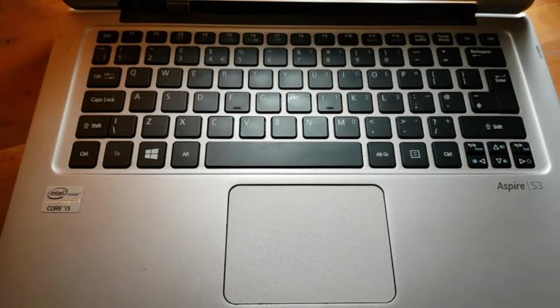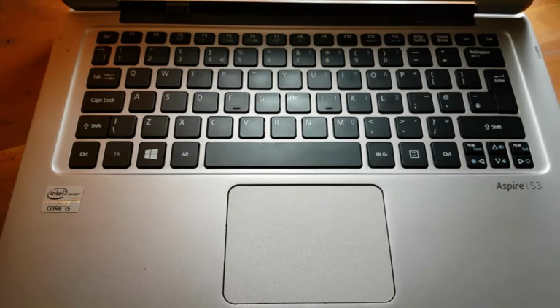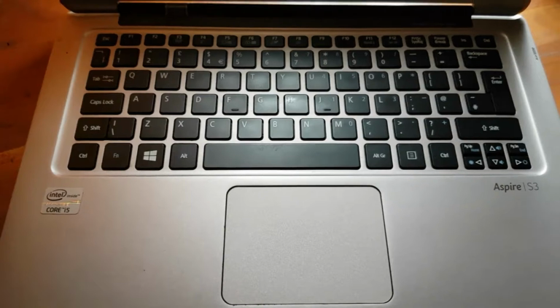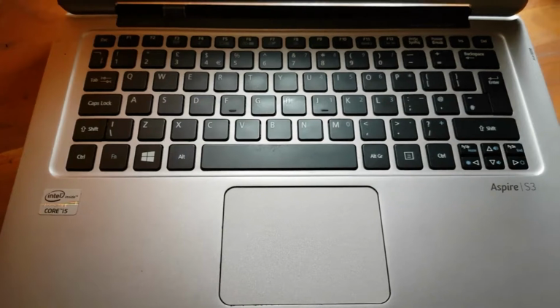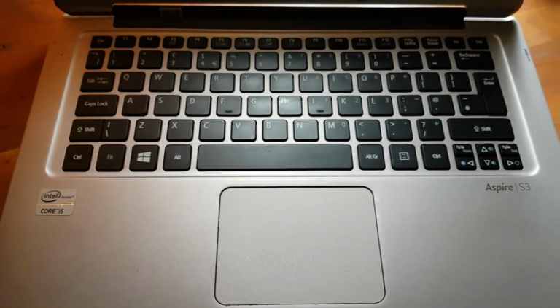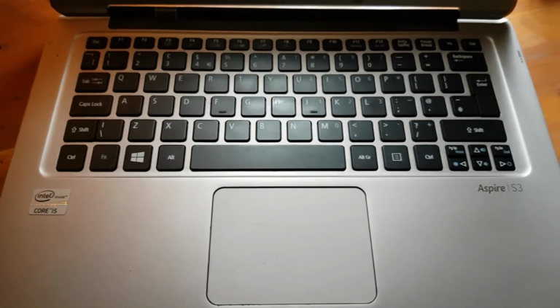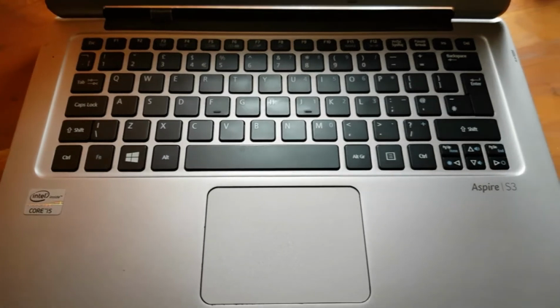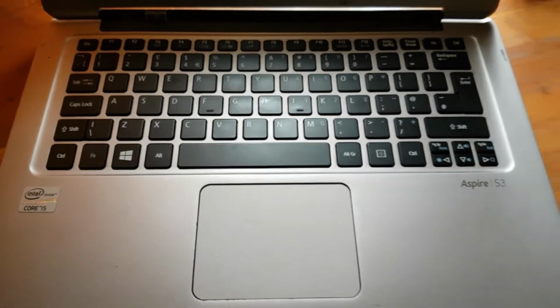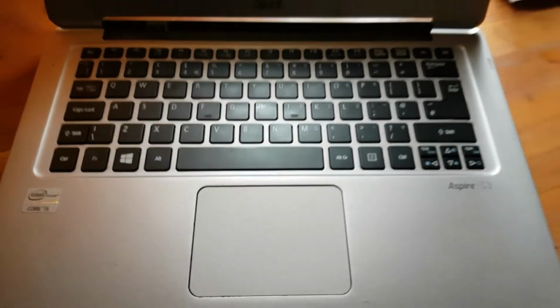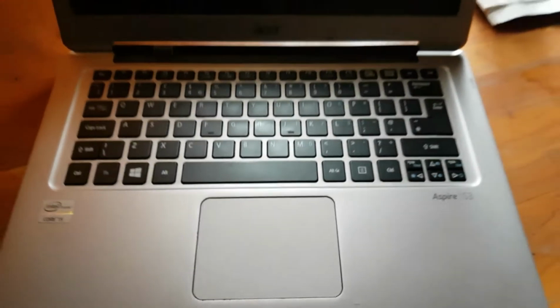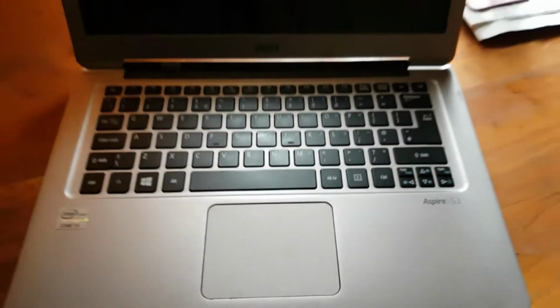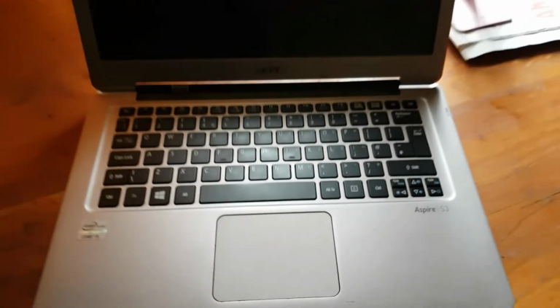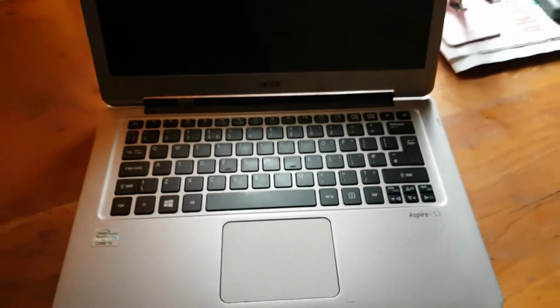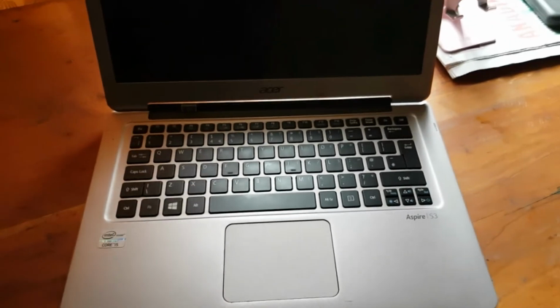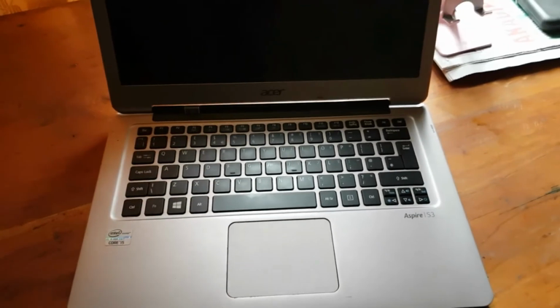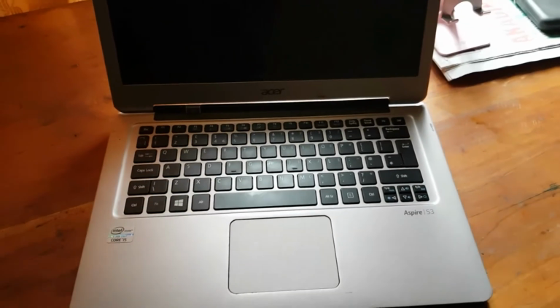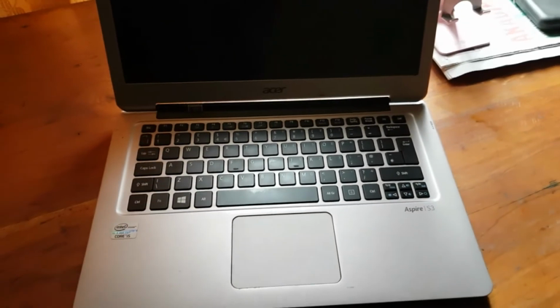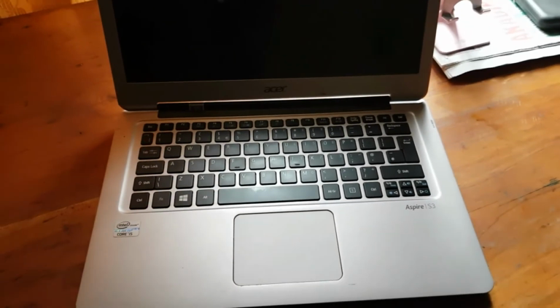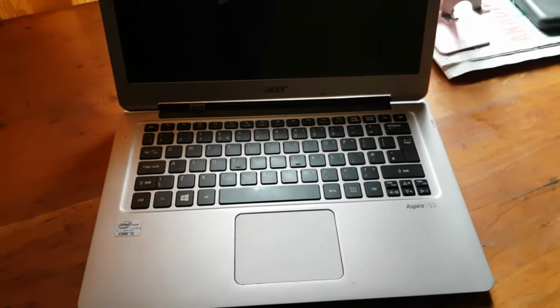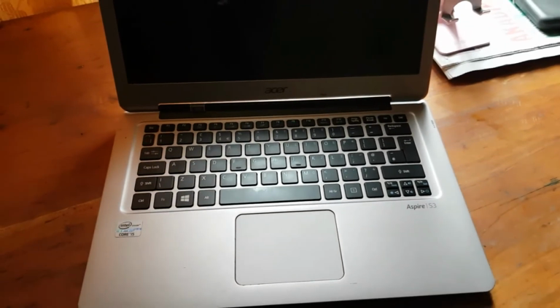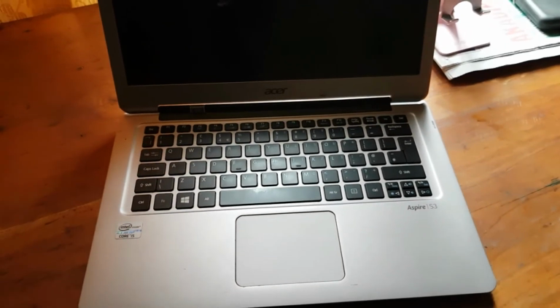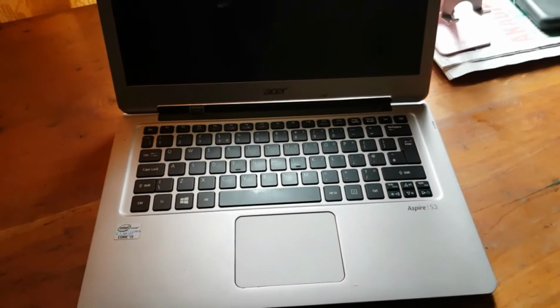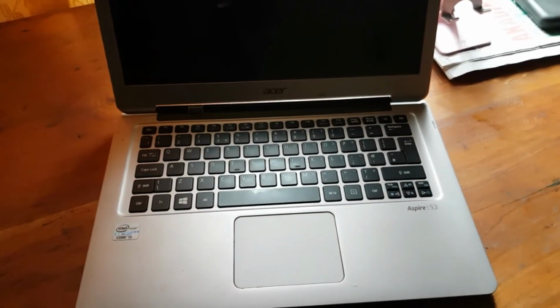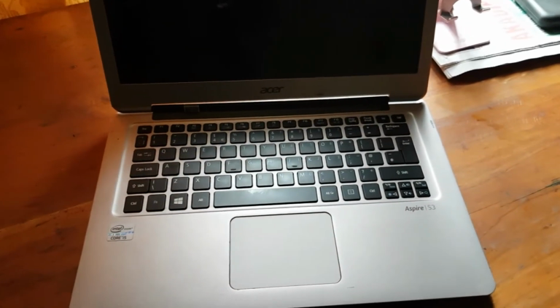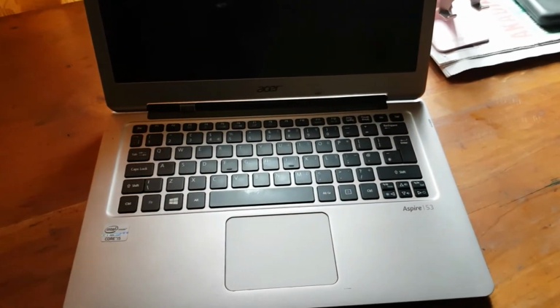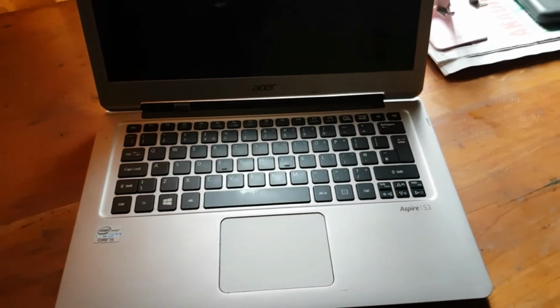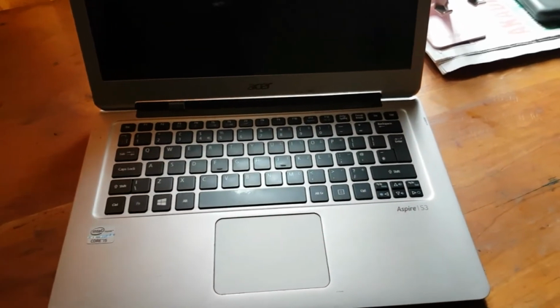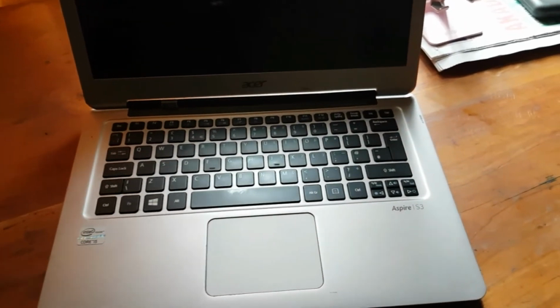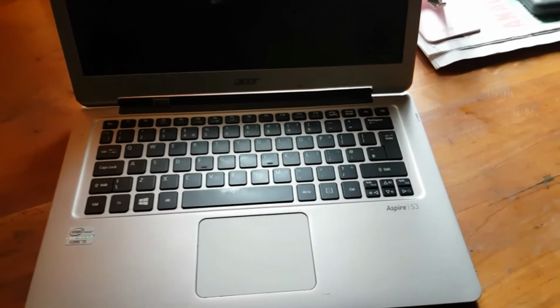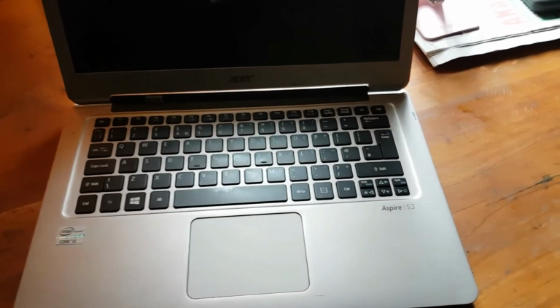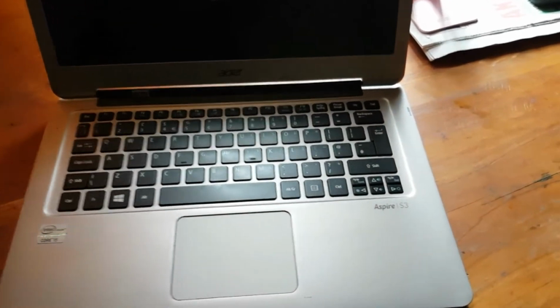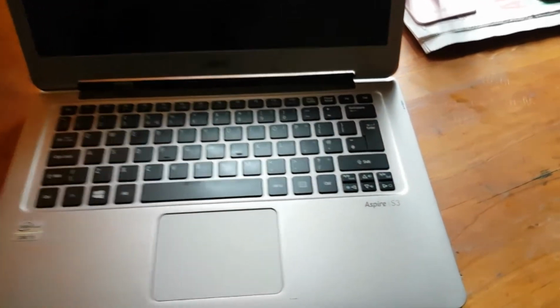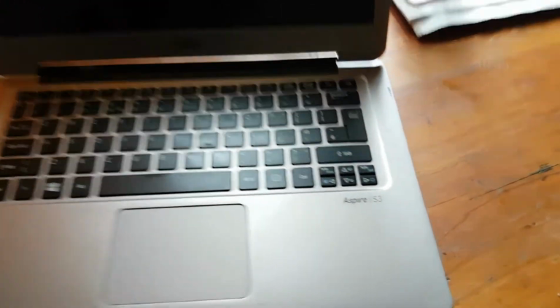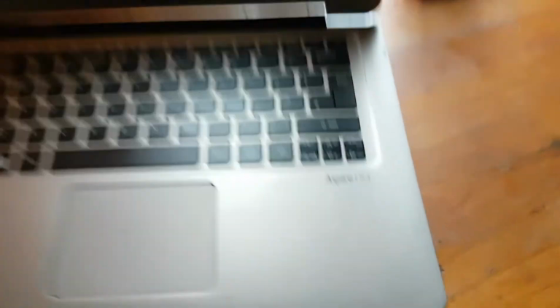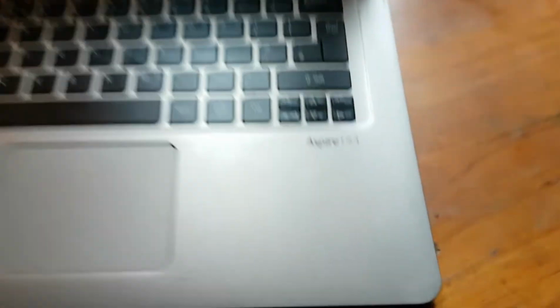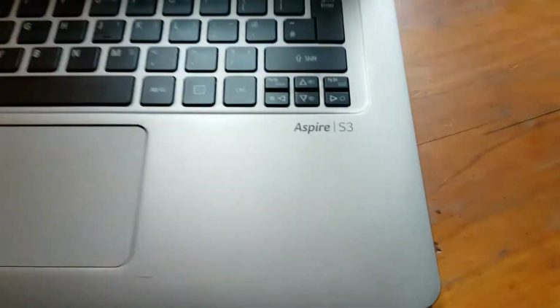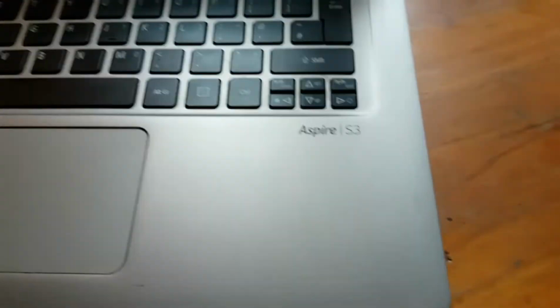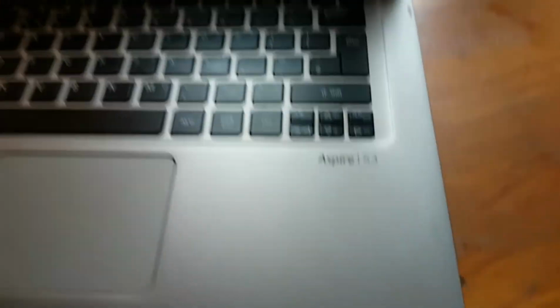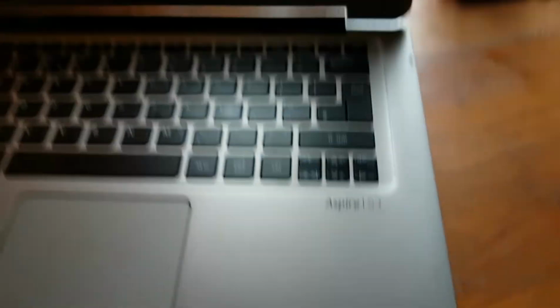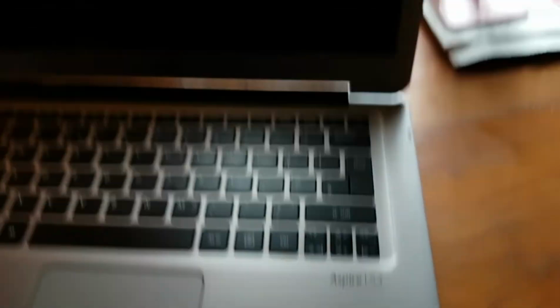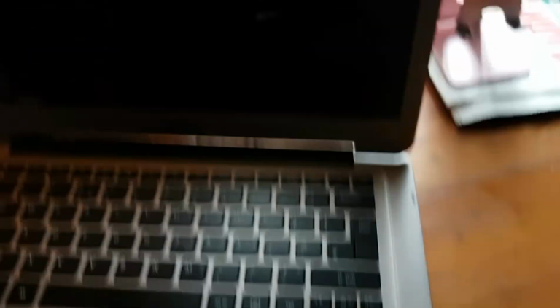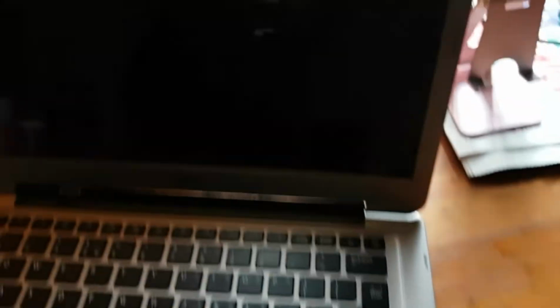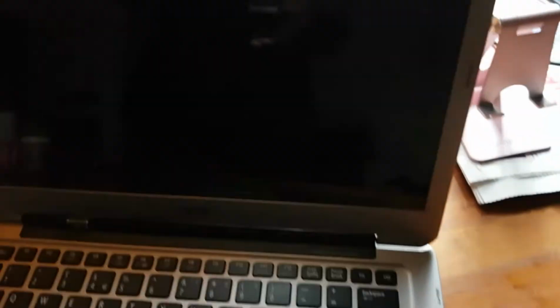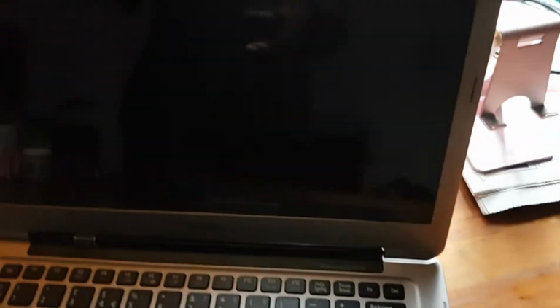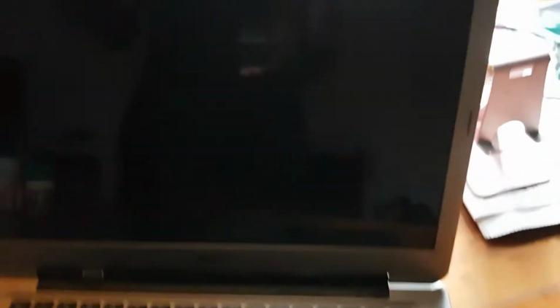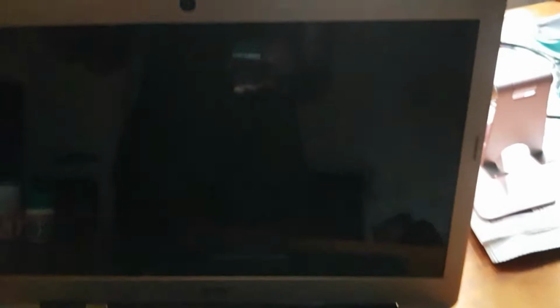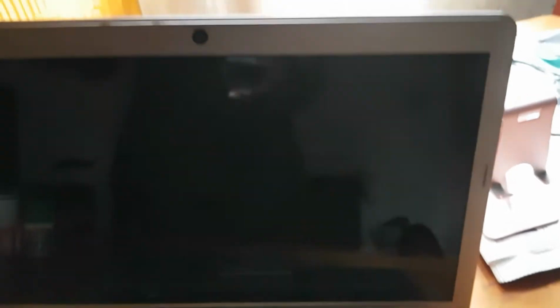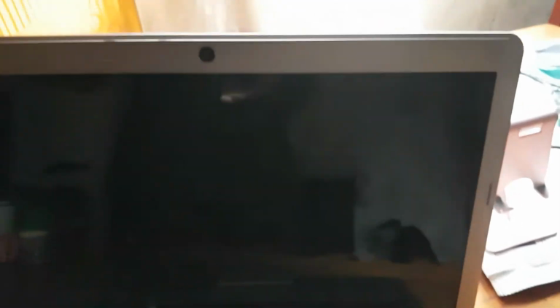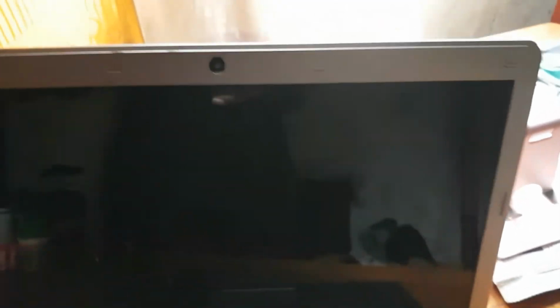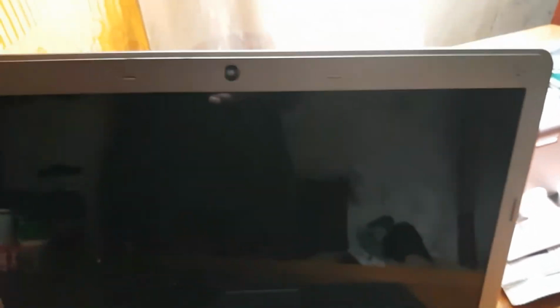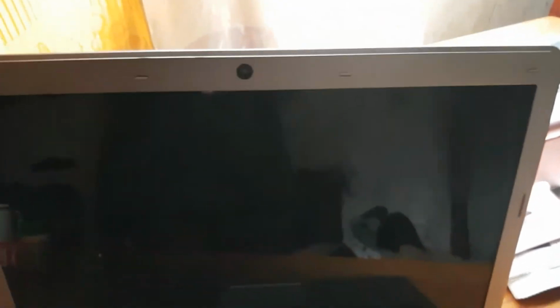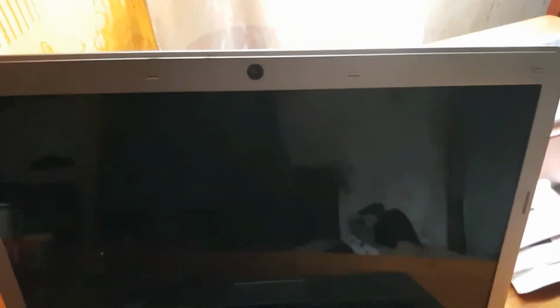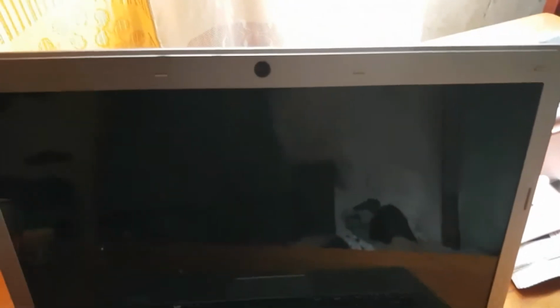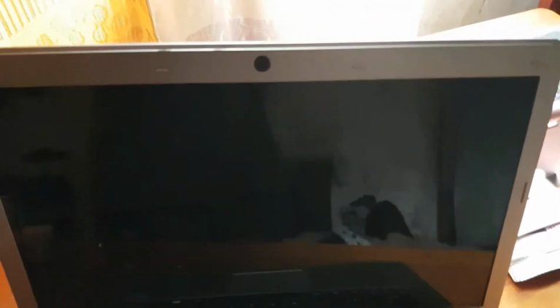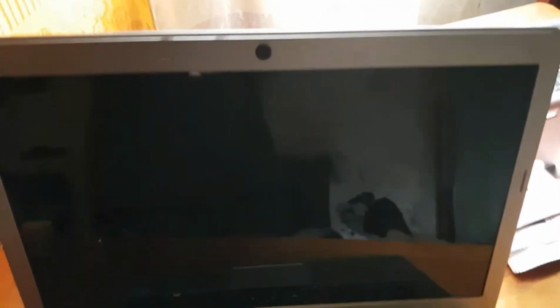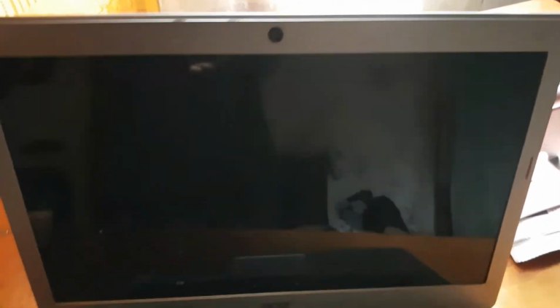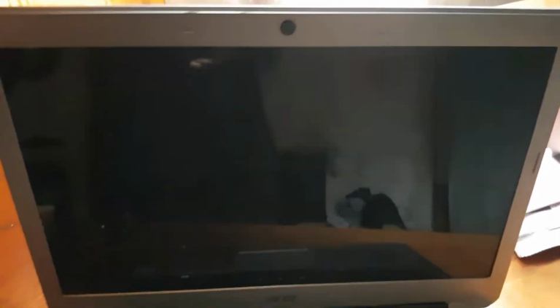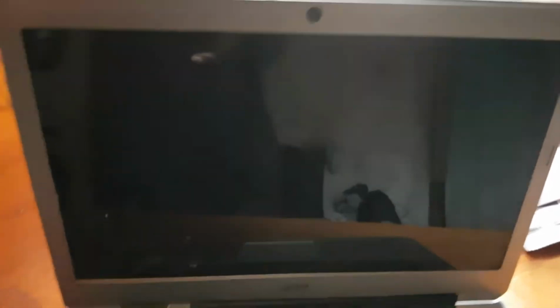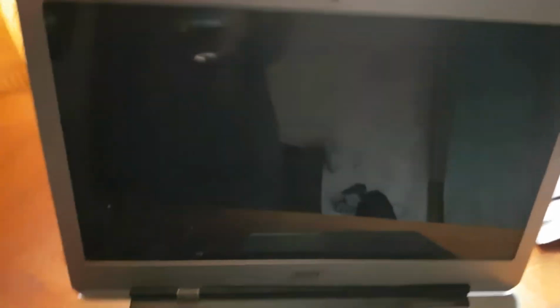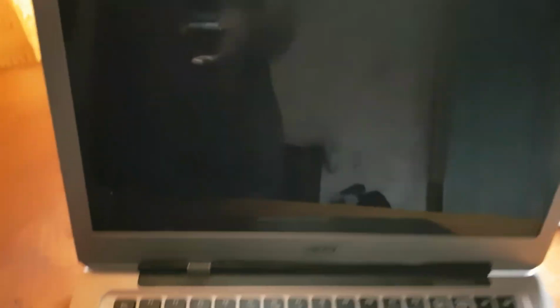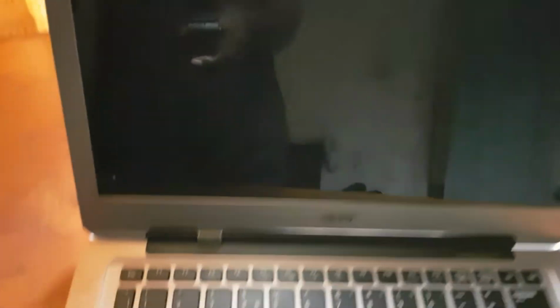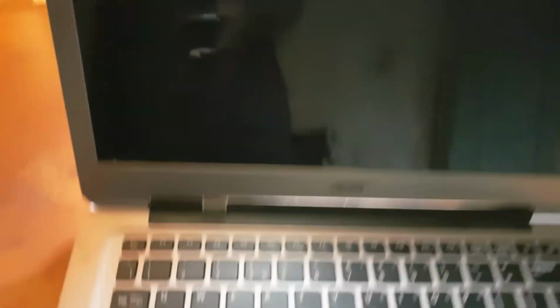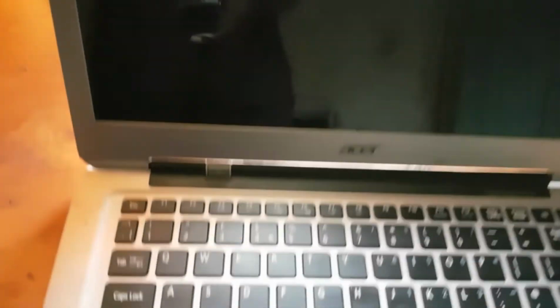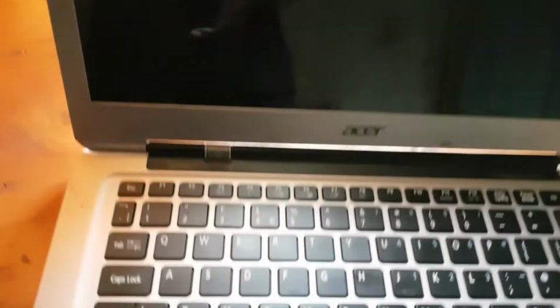This is the ASA S-Pyre S3, and it's in very good condition.